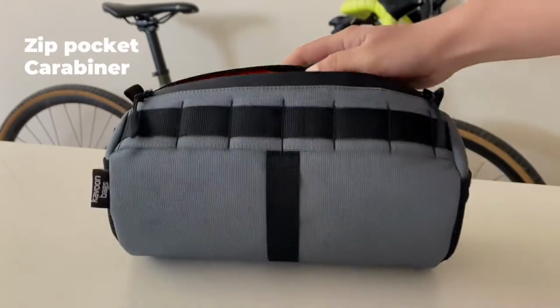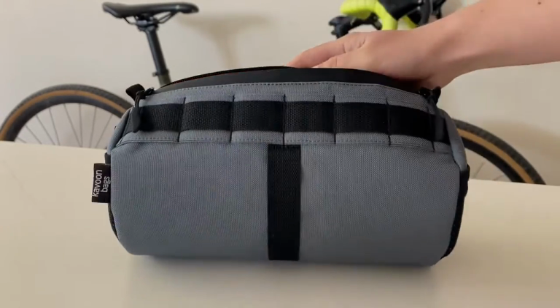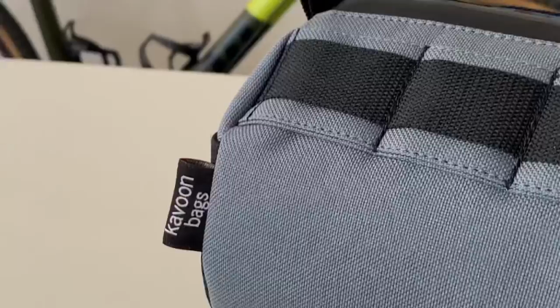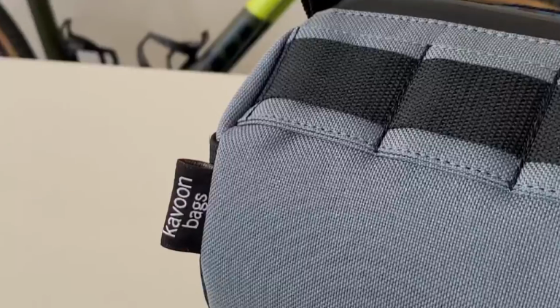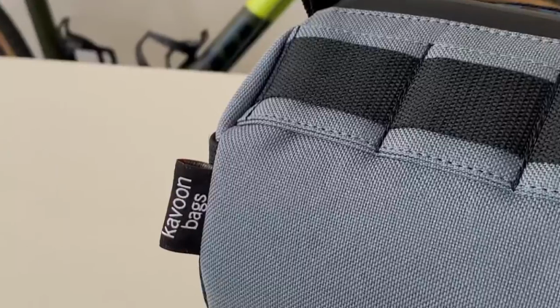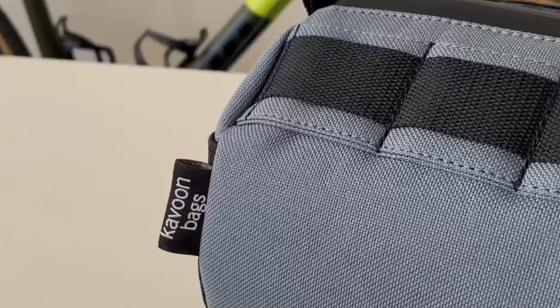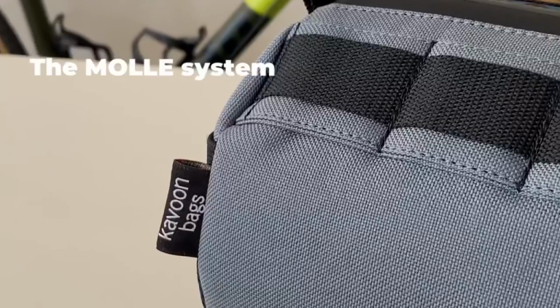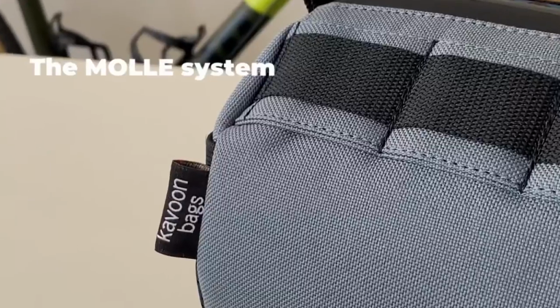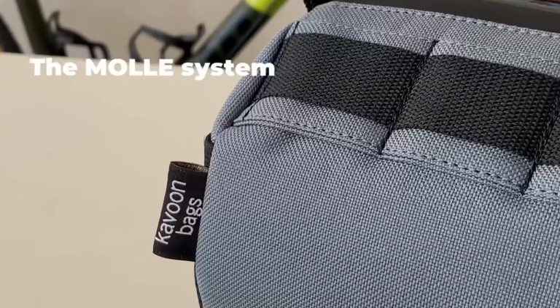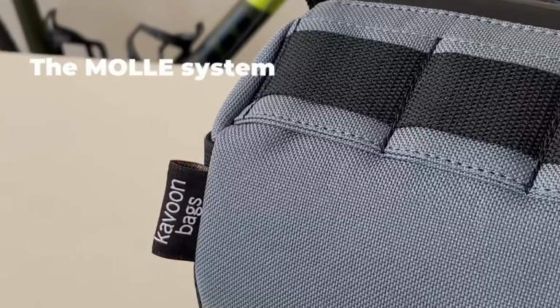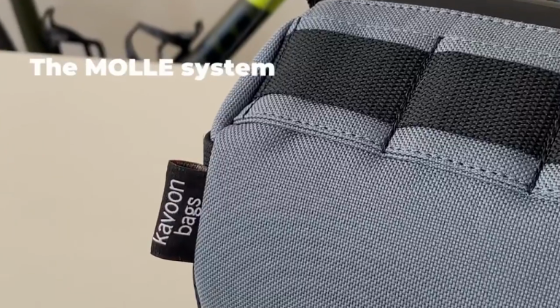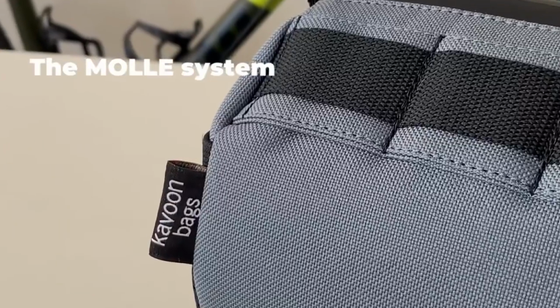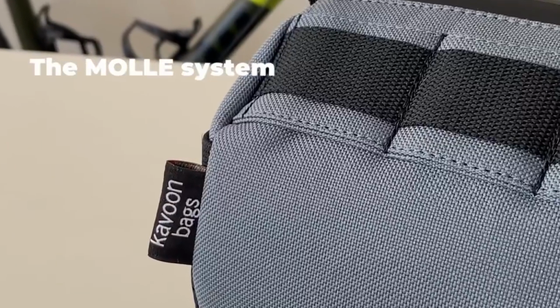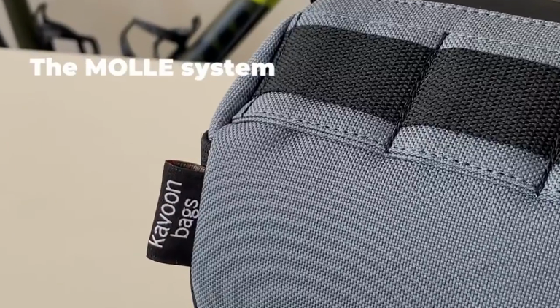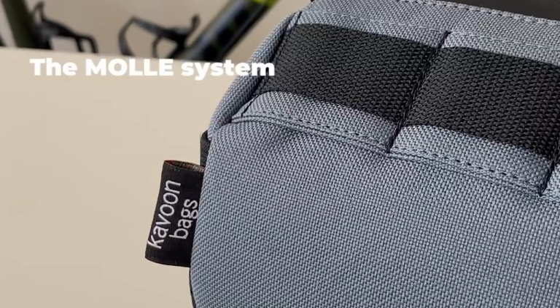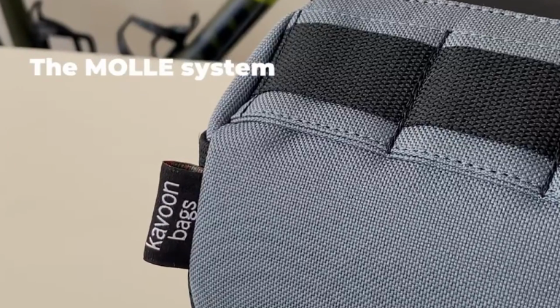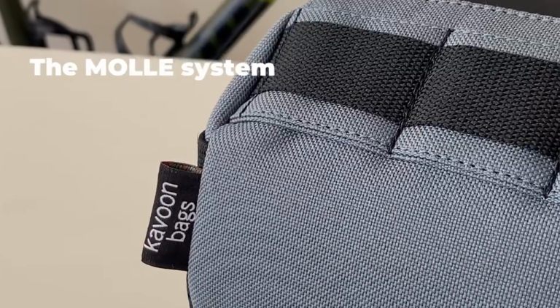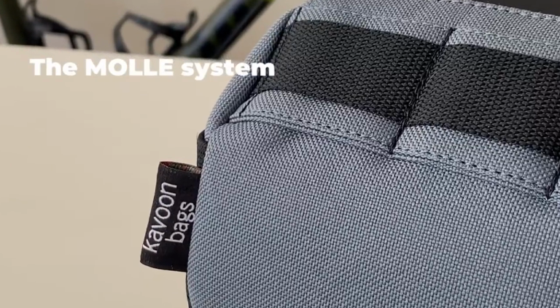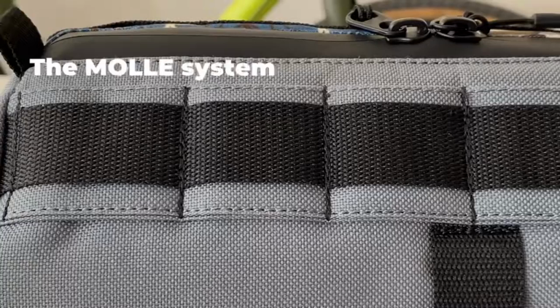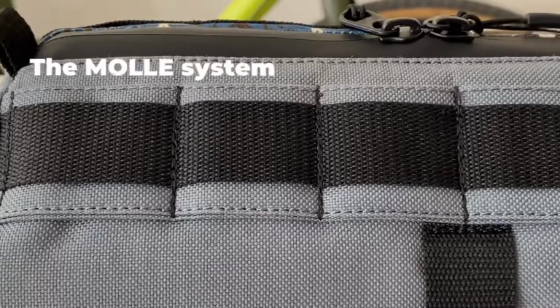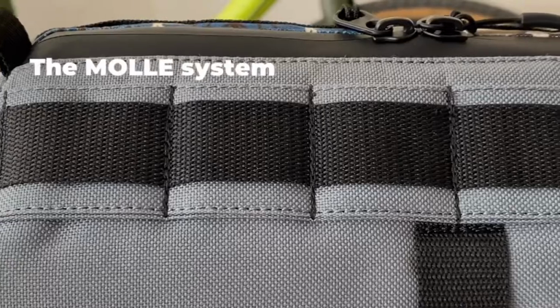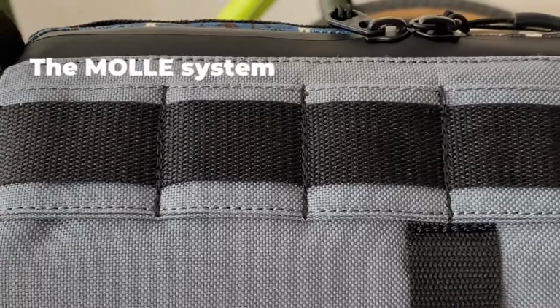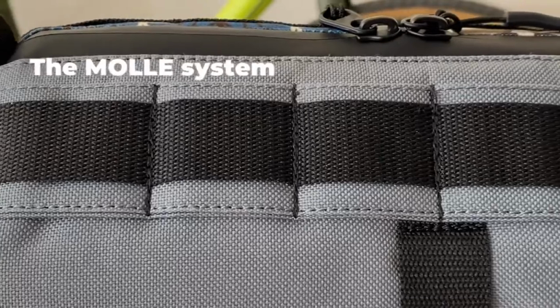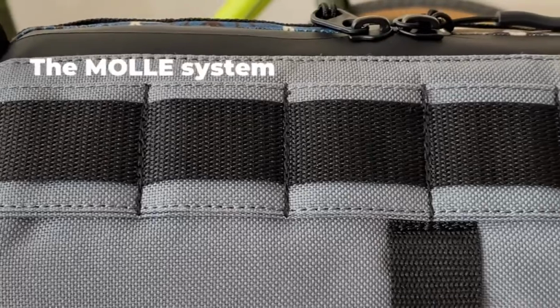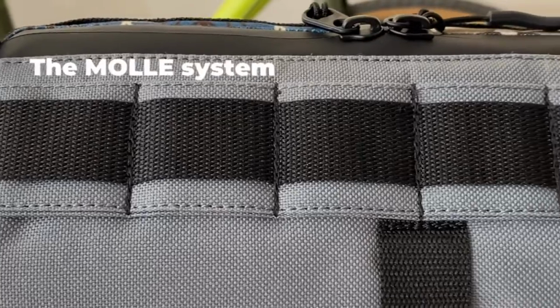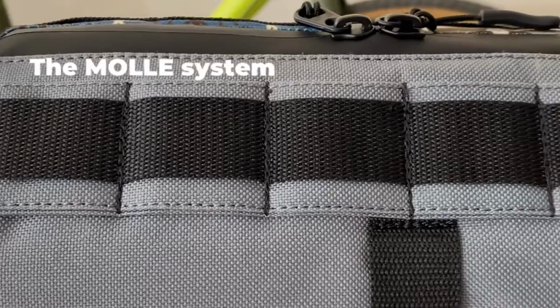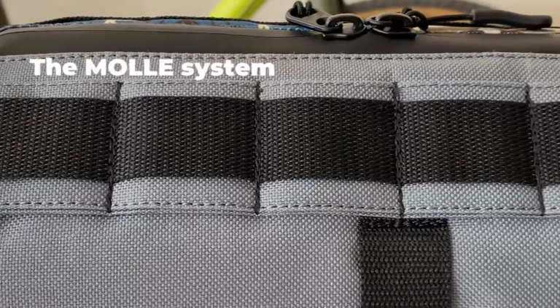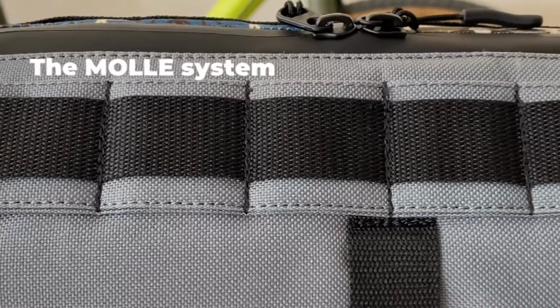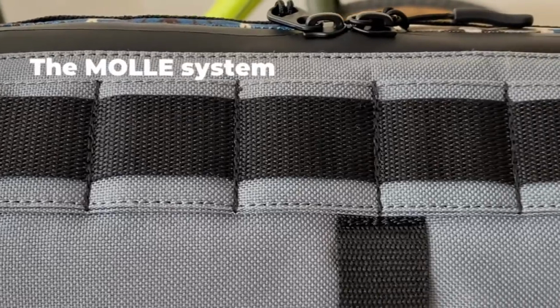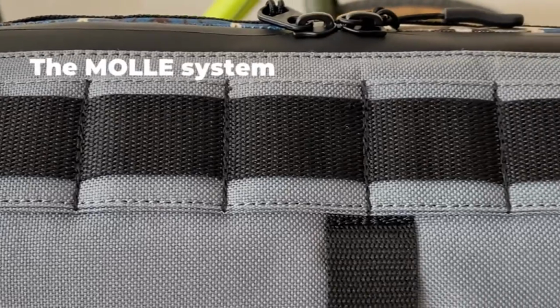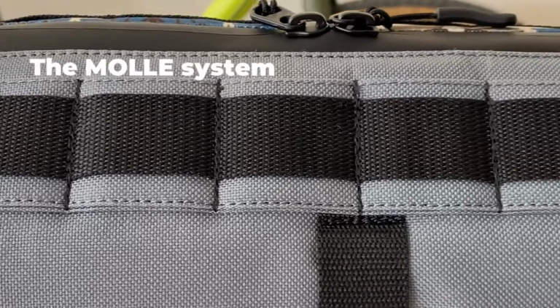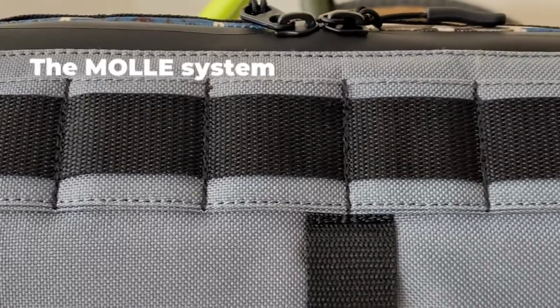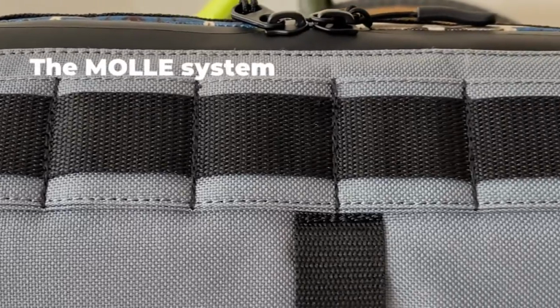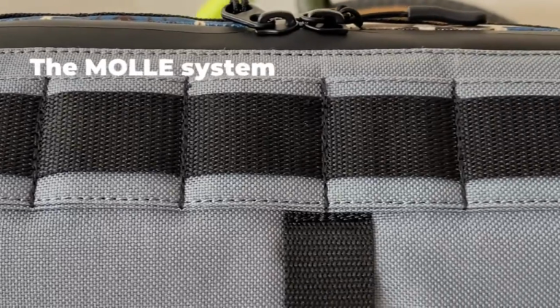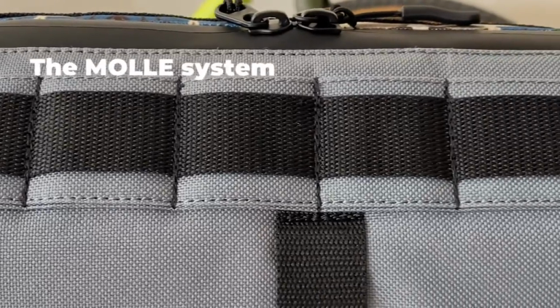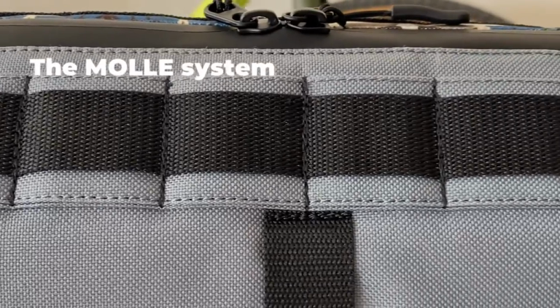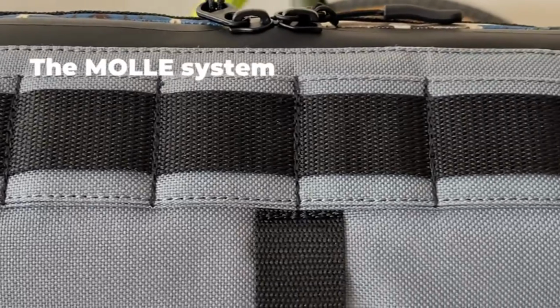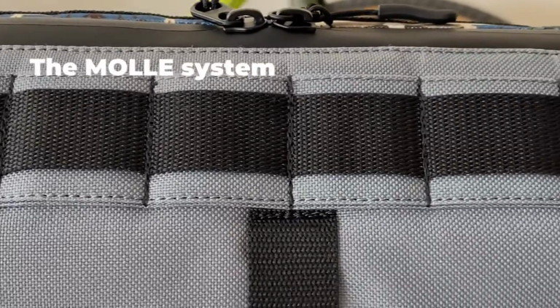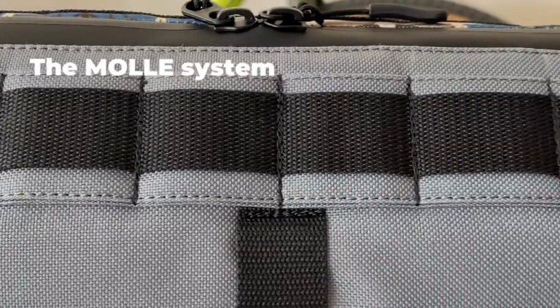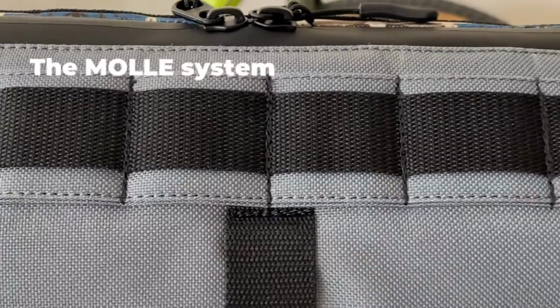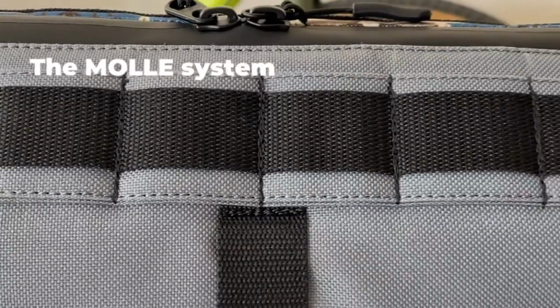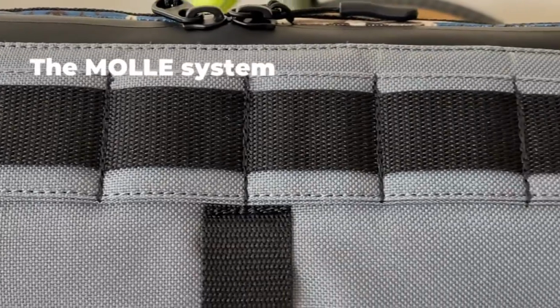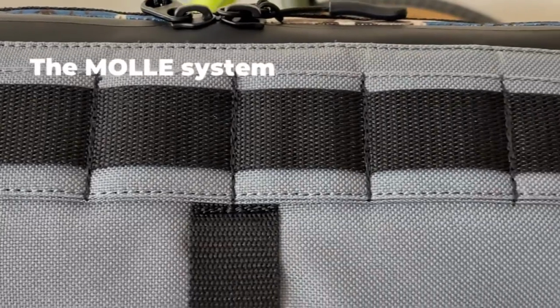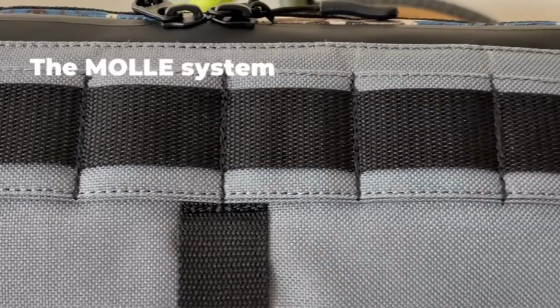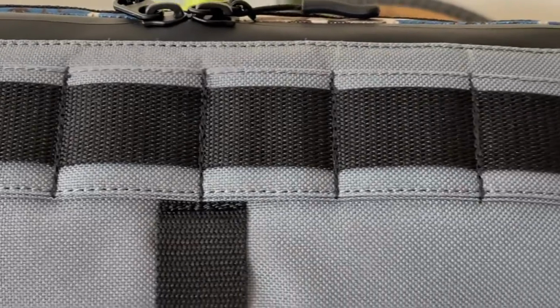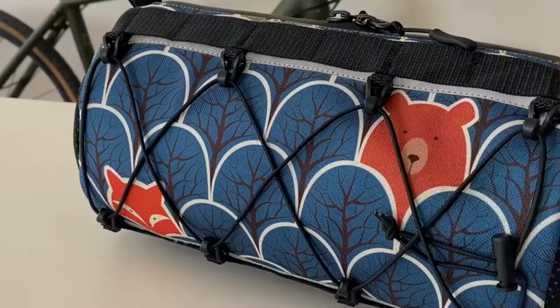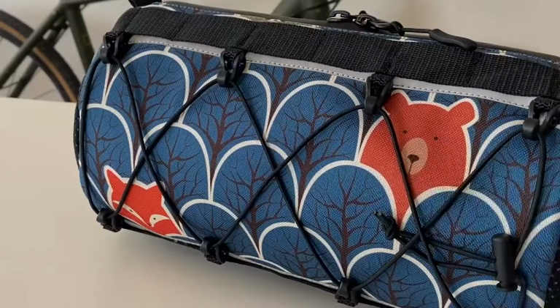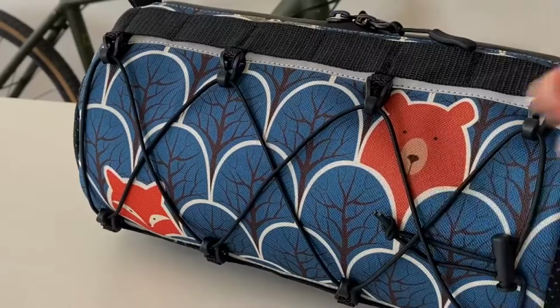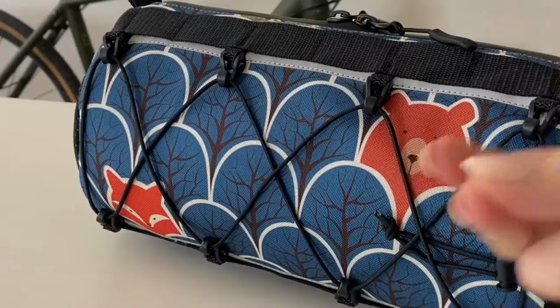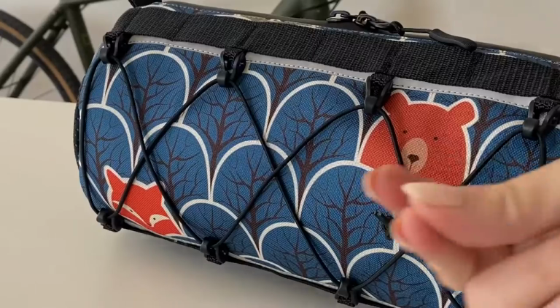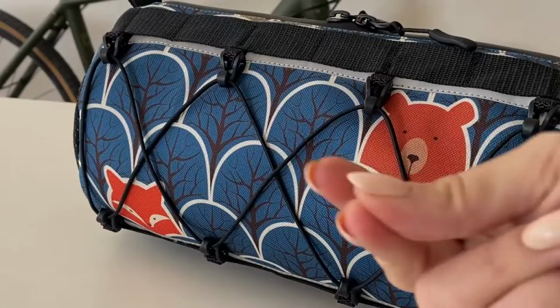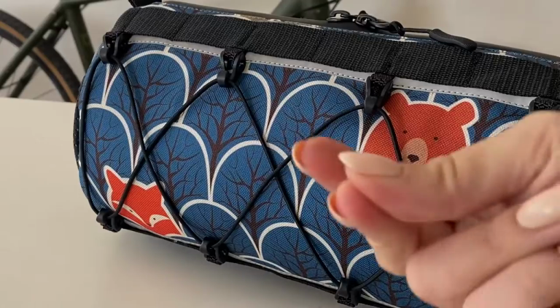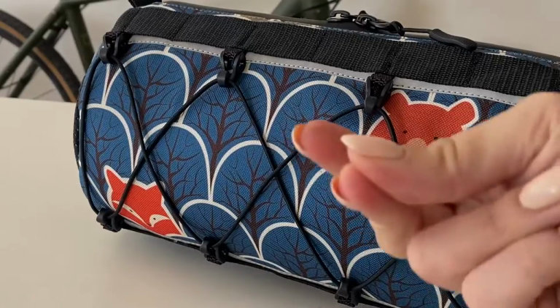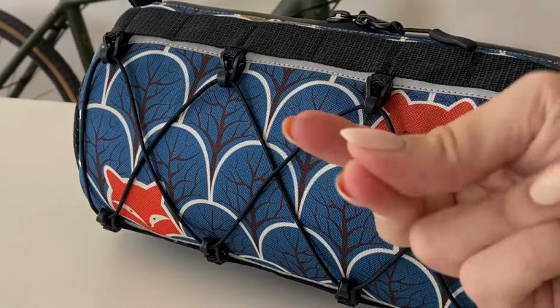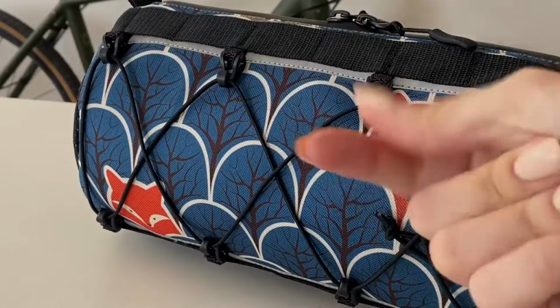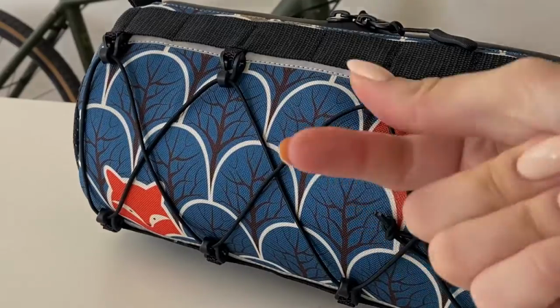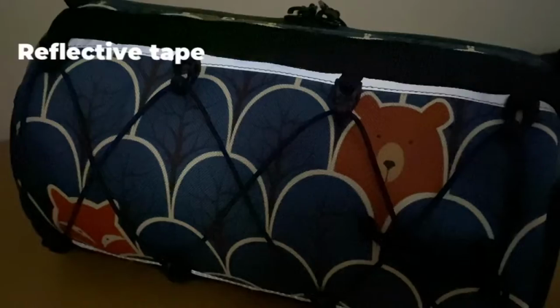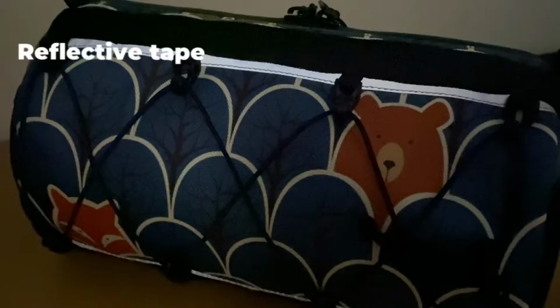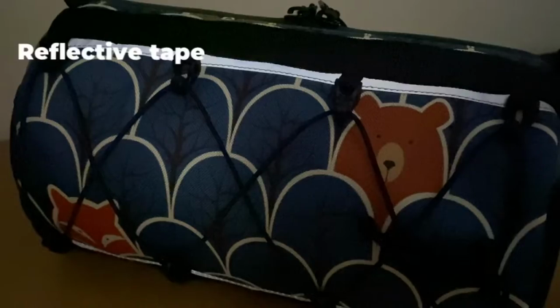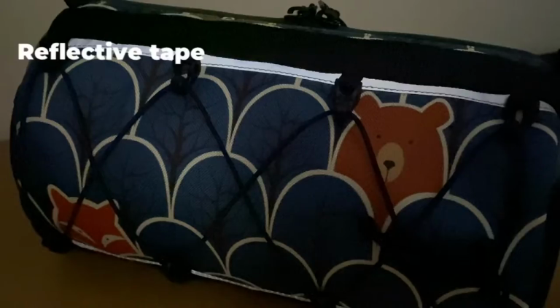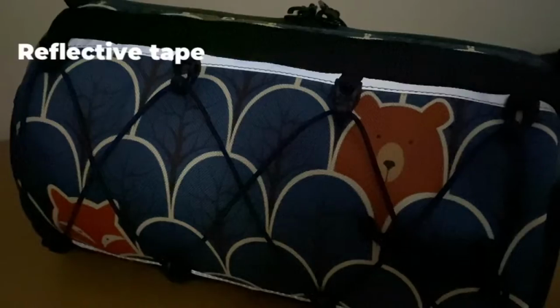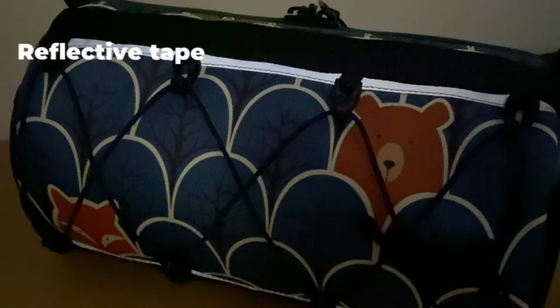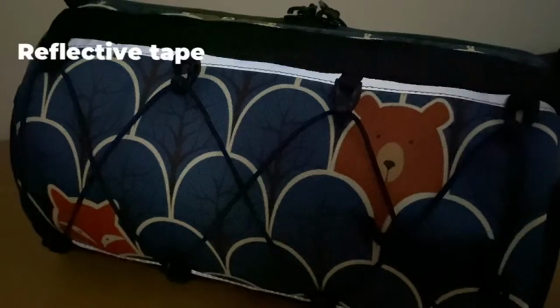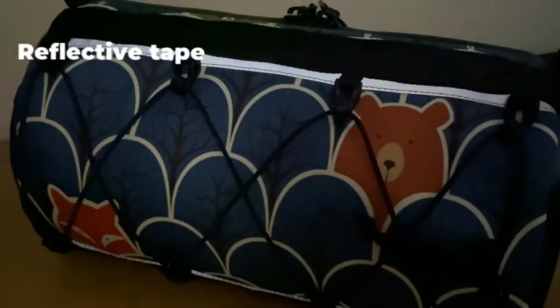You can see the MOLLE system on the bag's back, and a reflective tape.